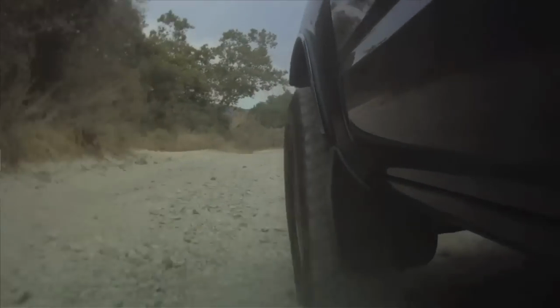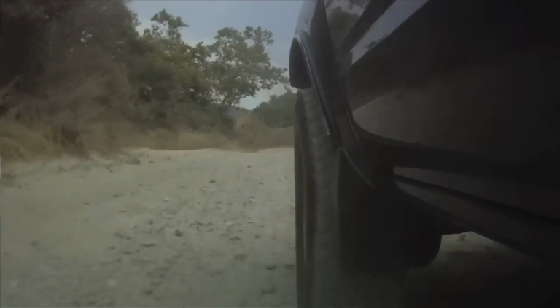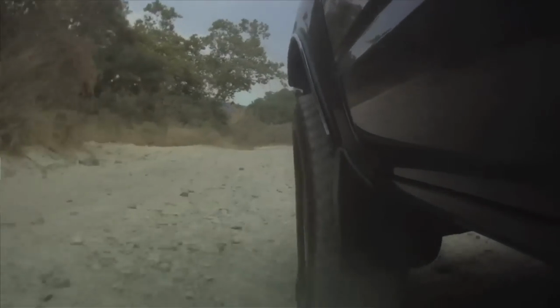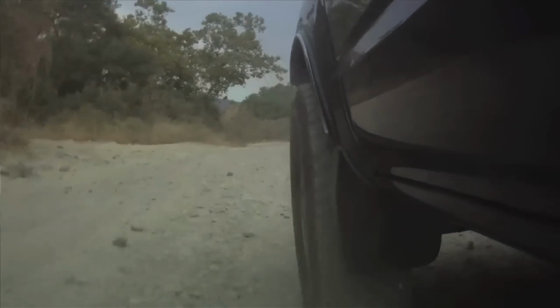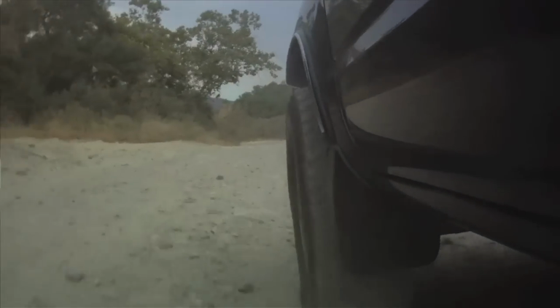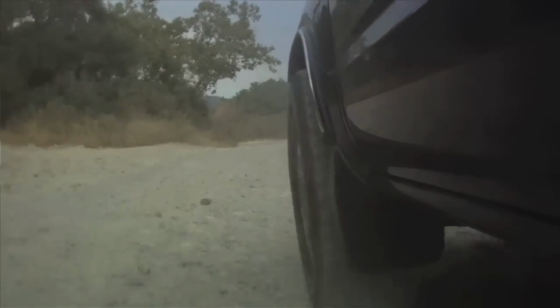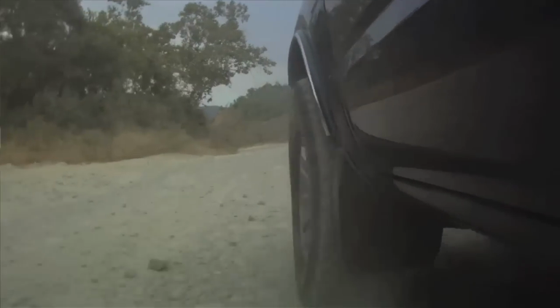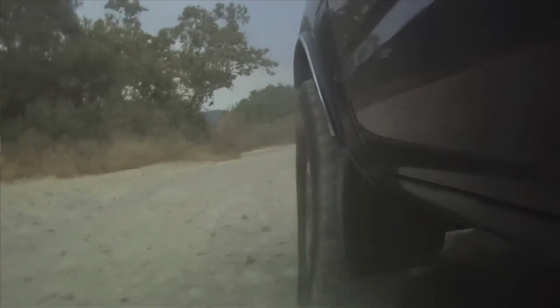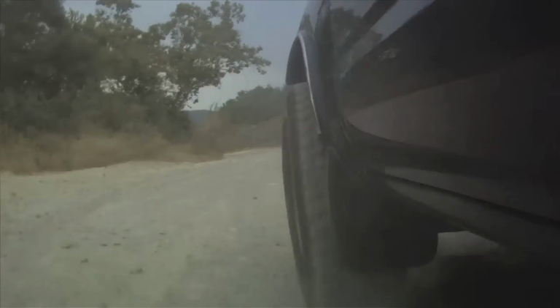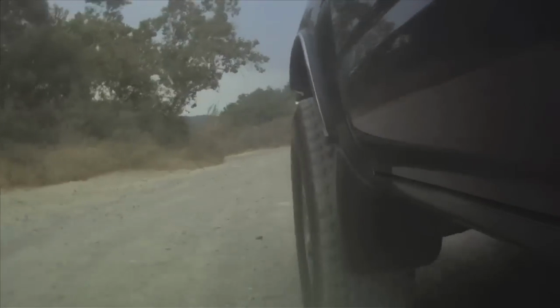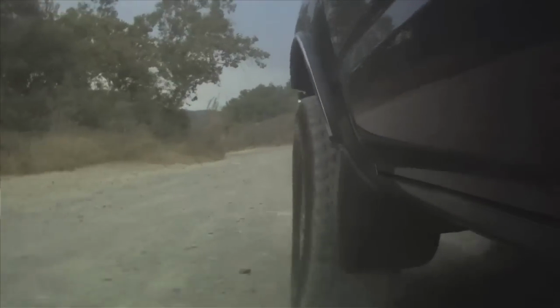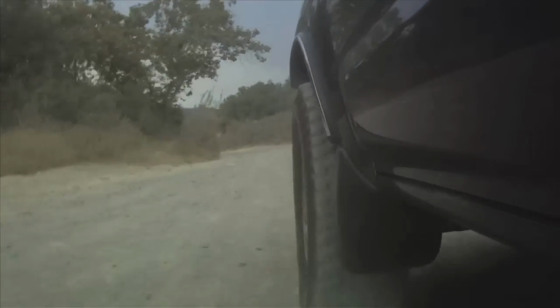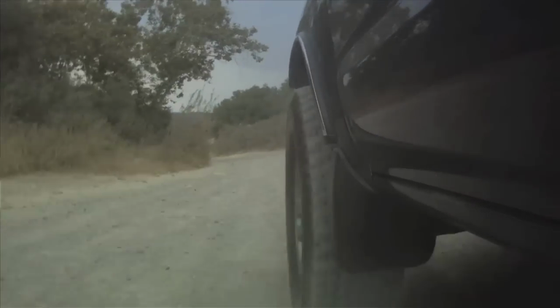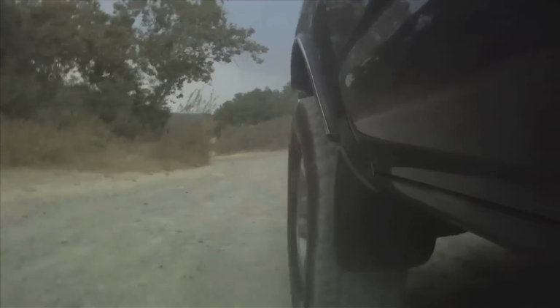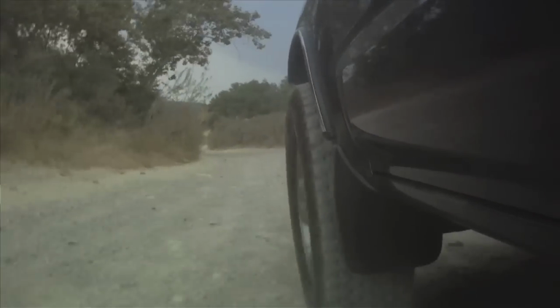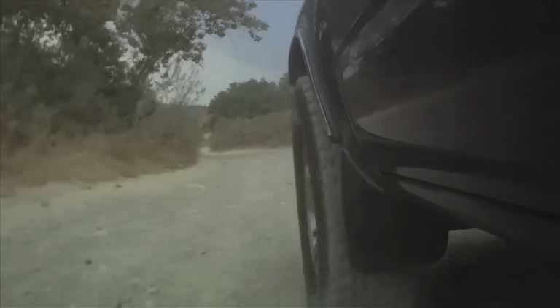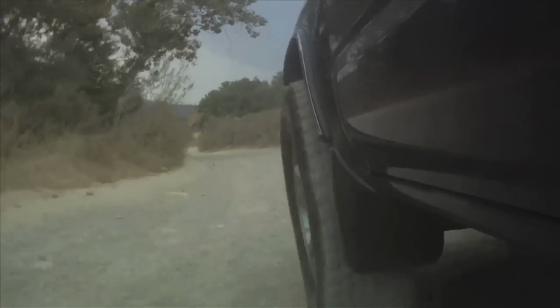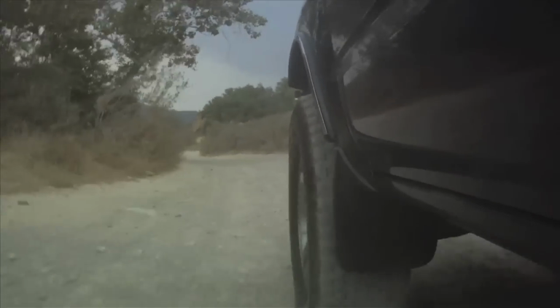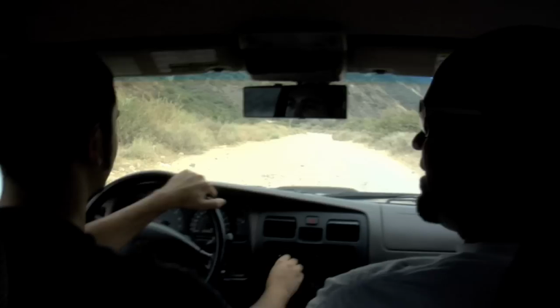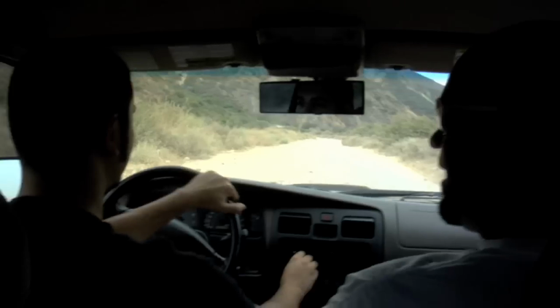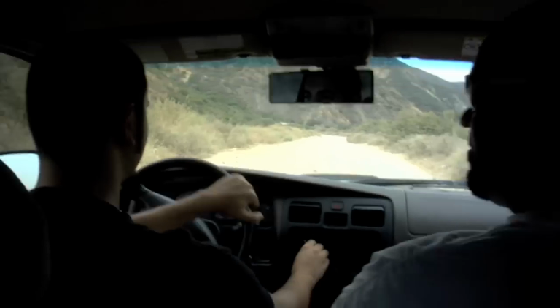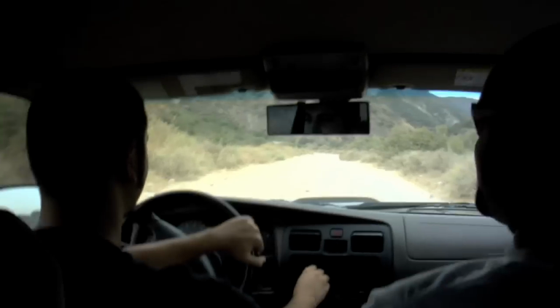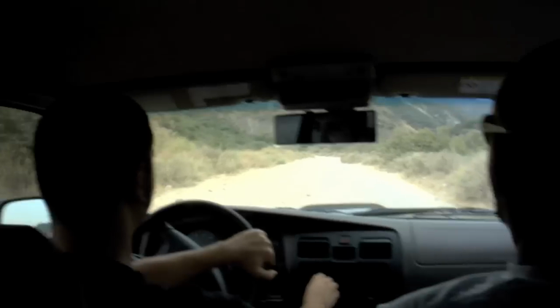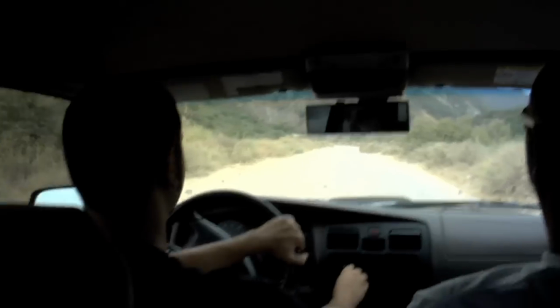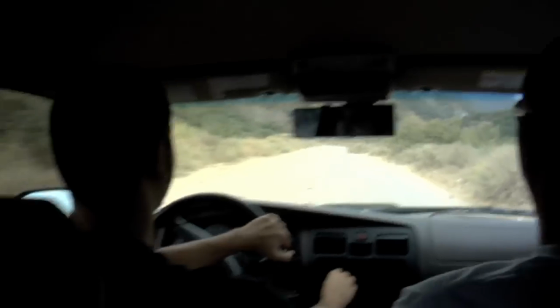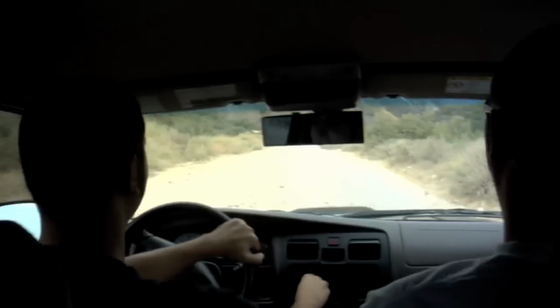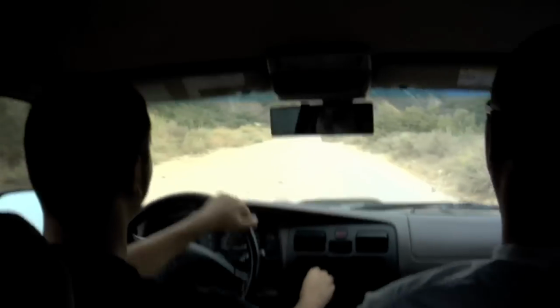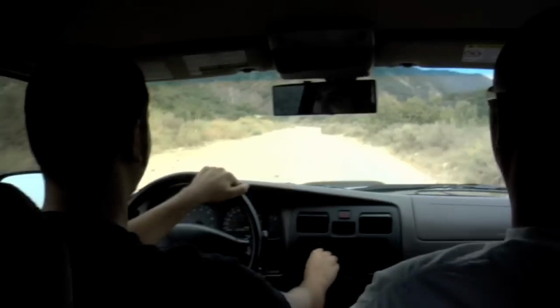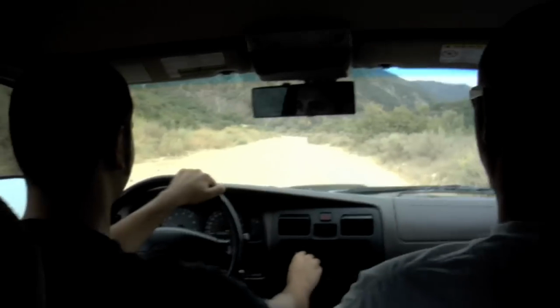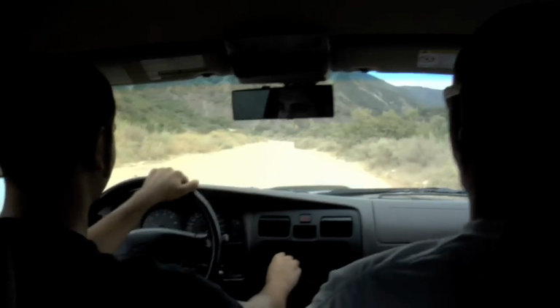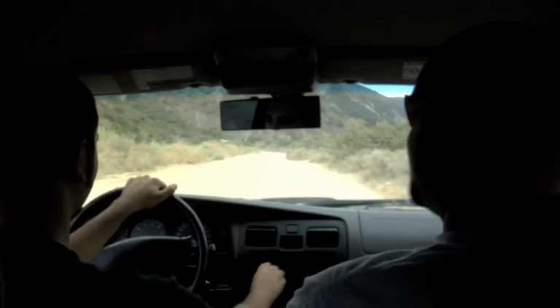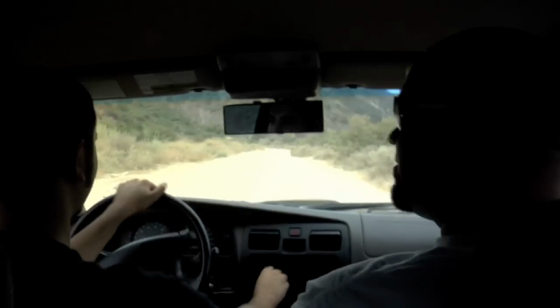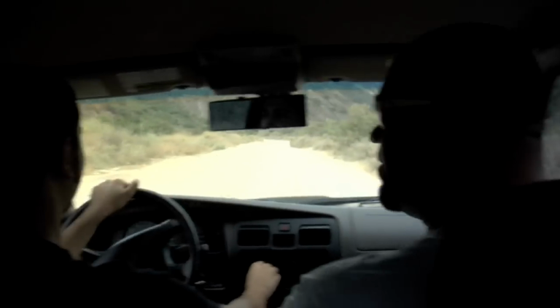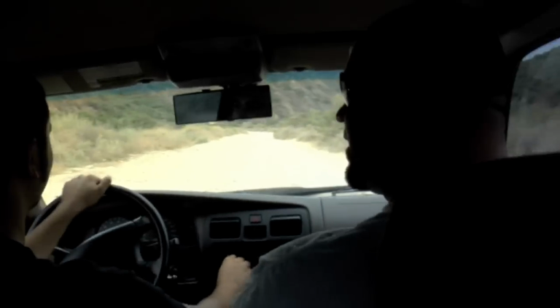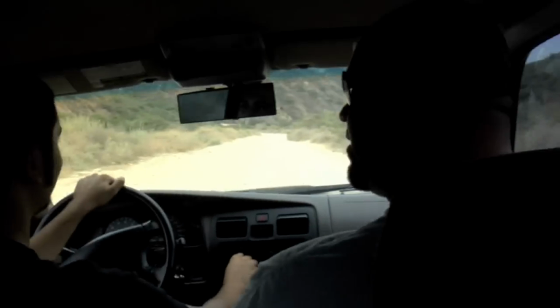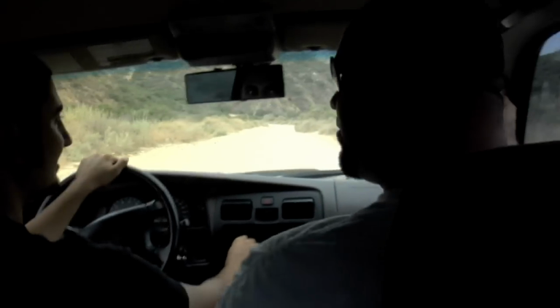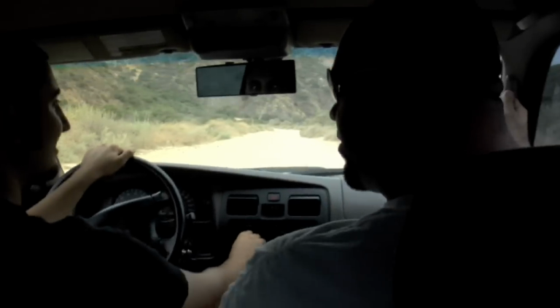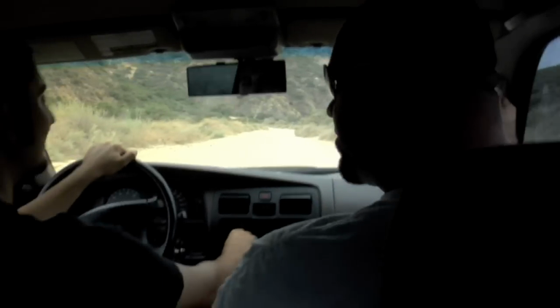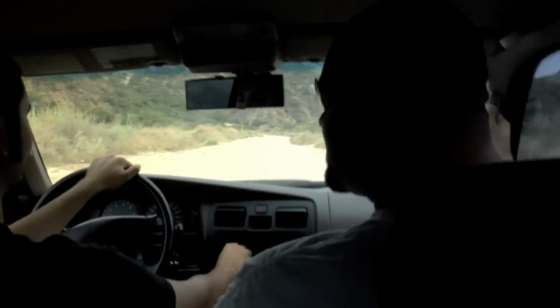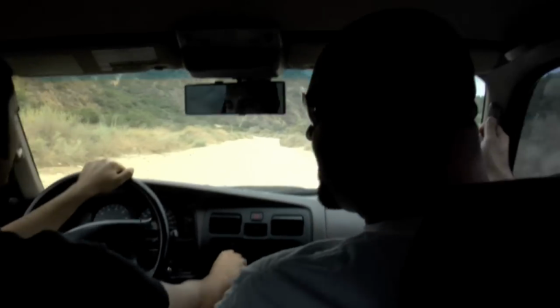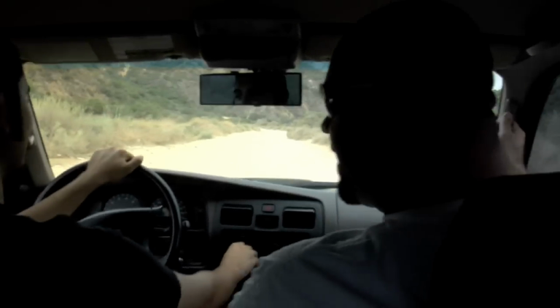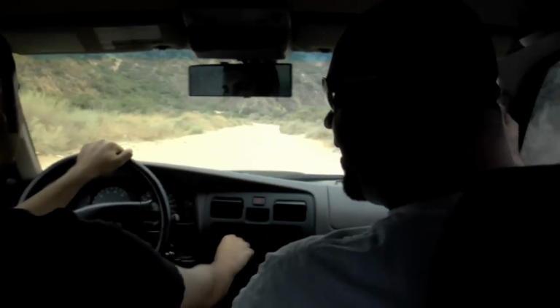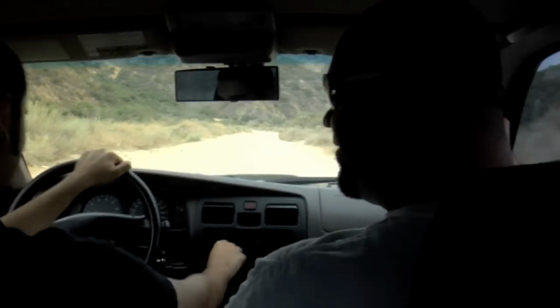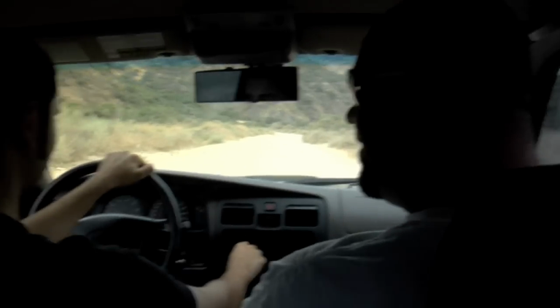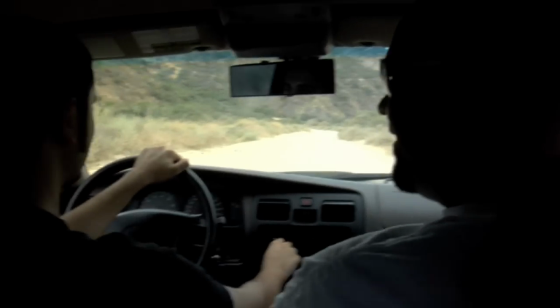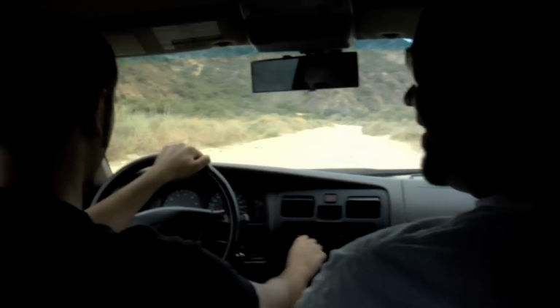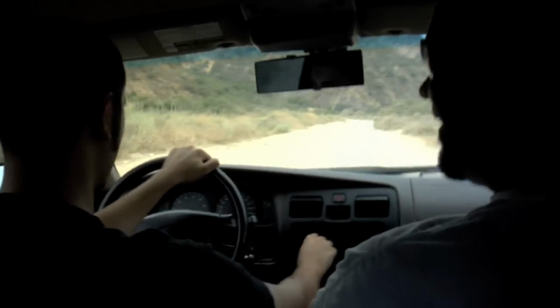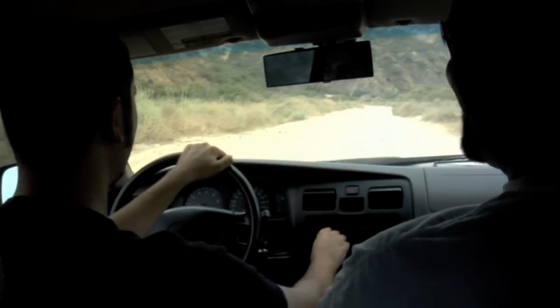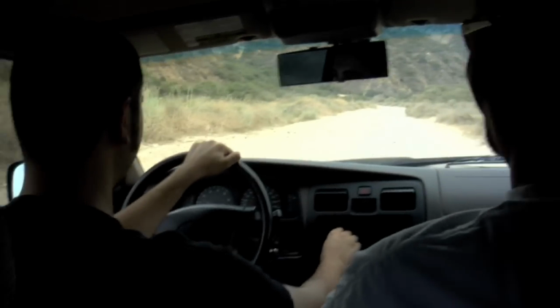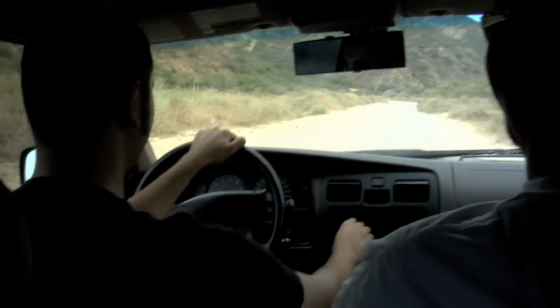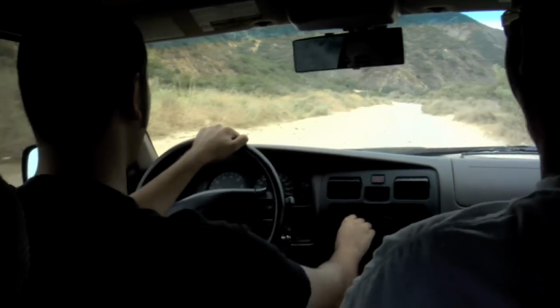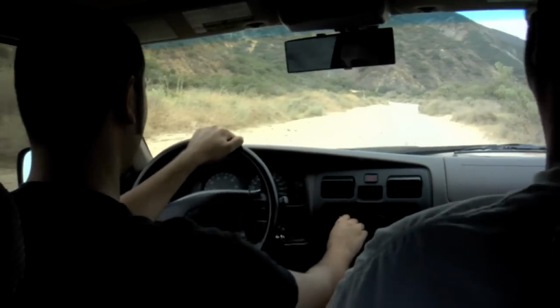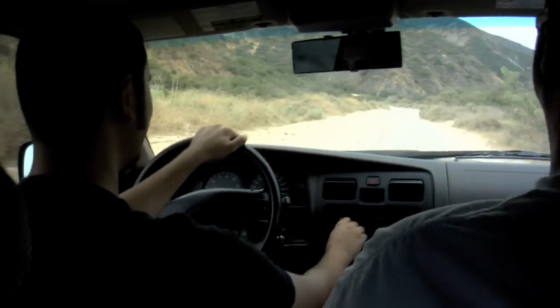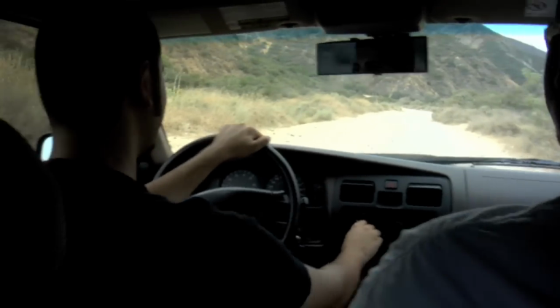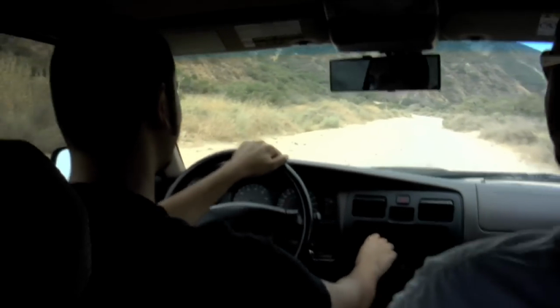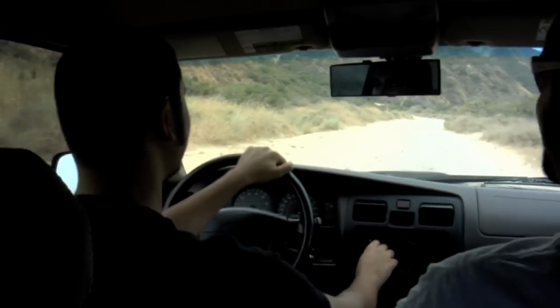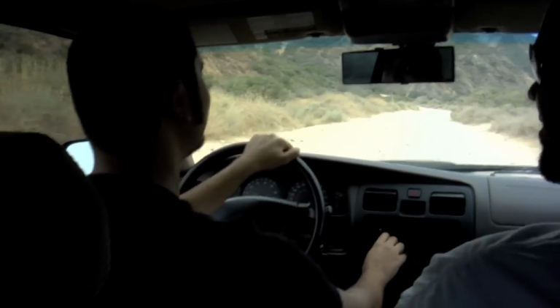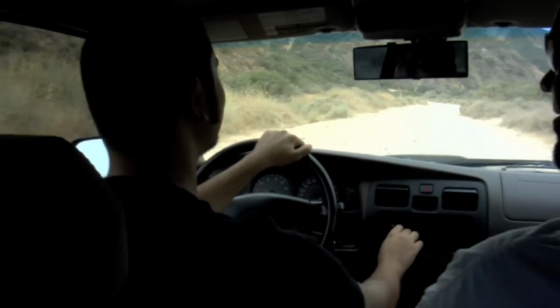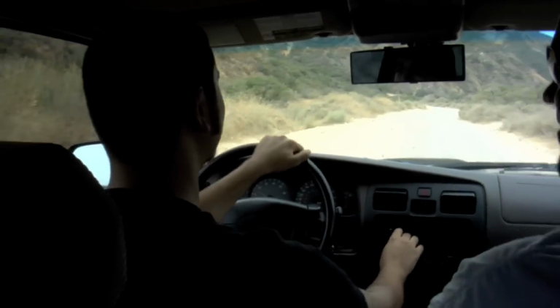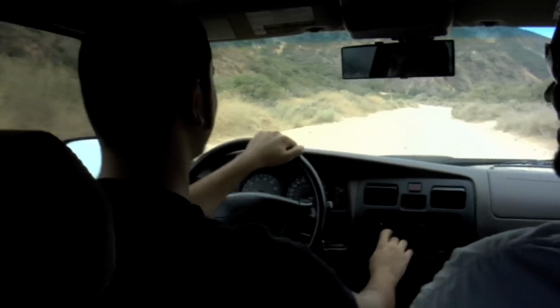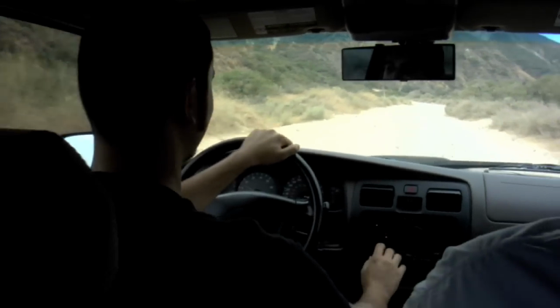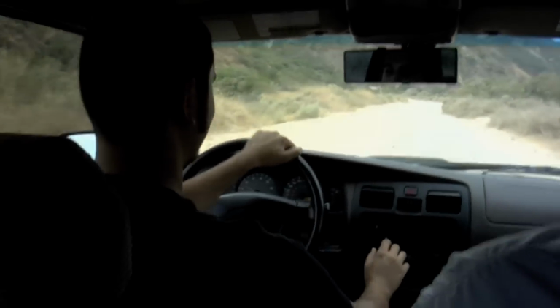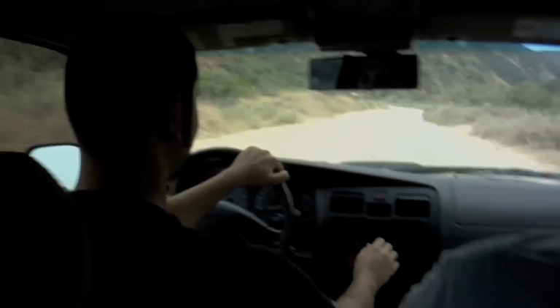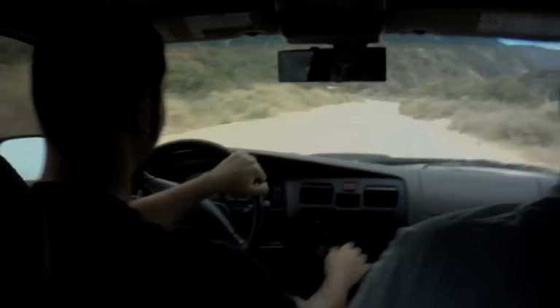All right, why don't we take the cameras off the car and really go murder this thing out. Let's go. All right, pull over, let's do this.